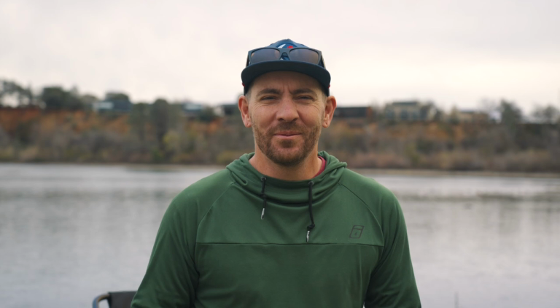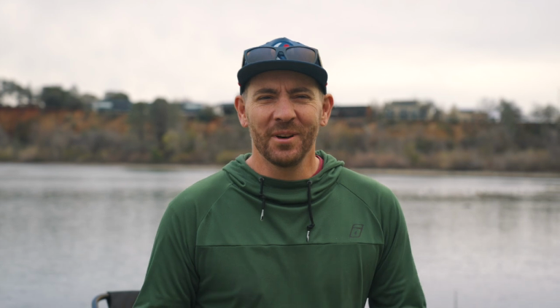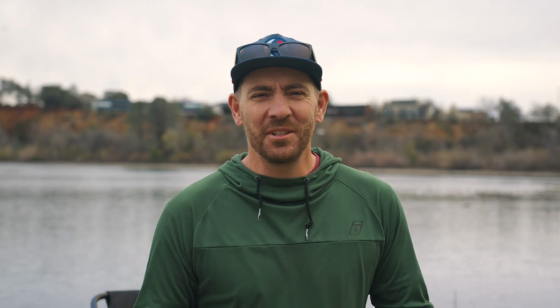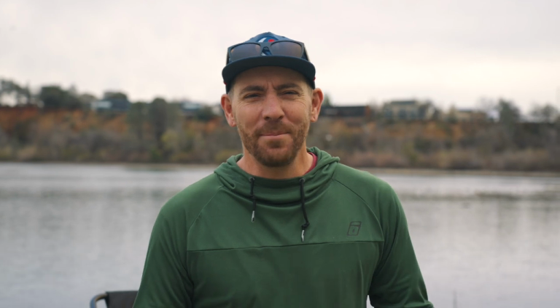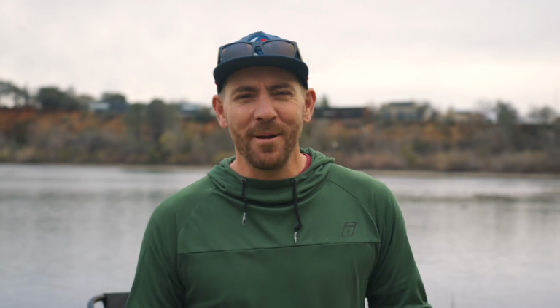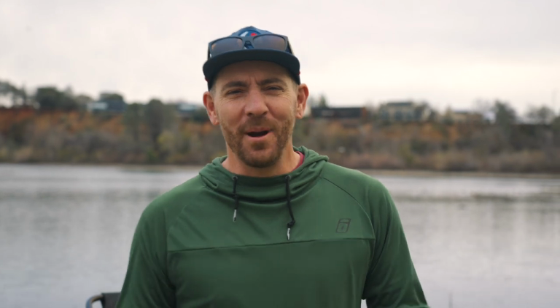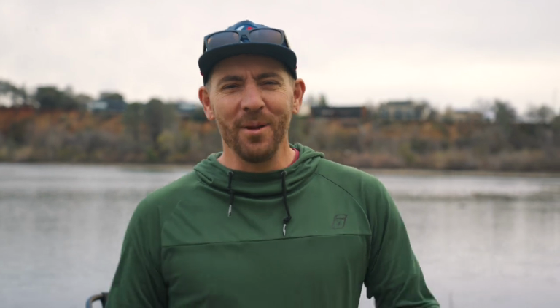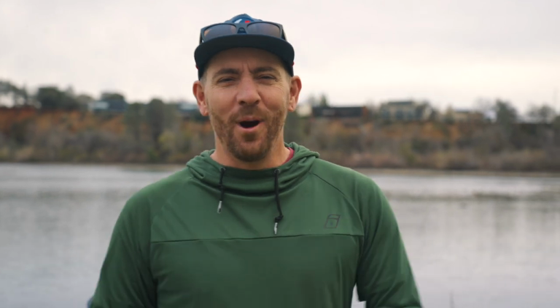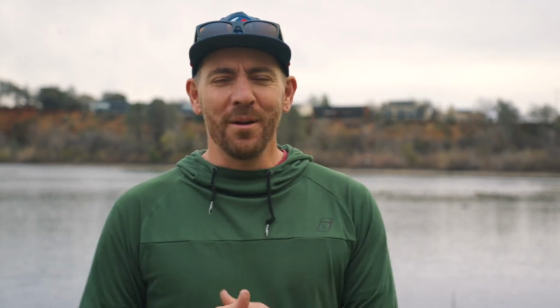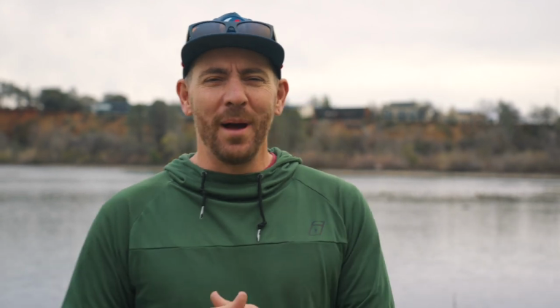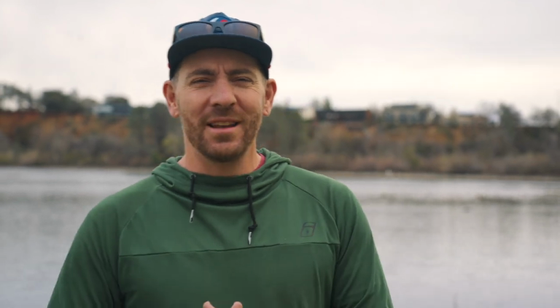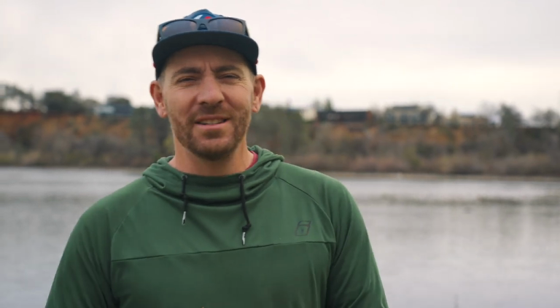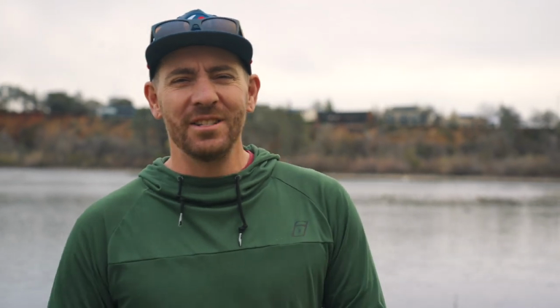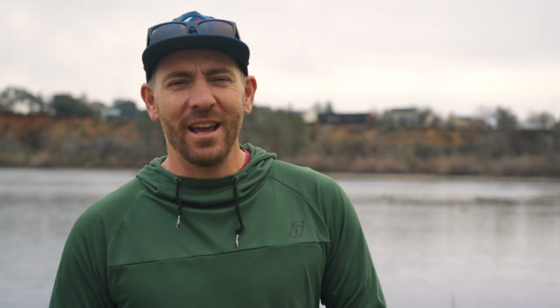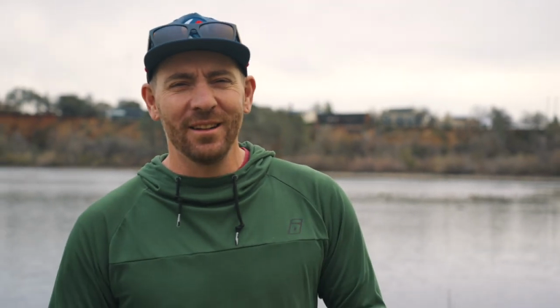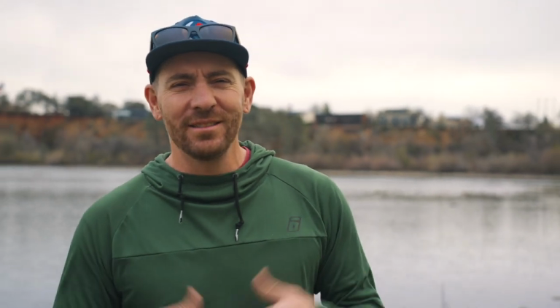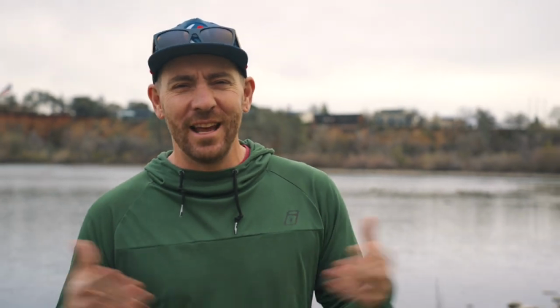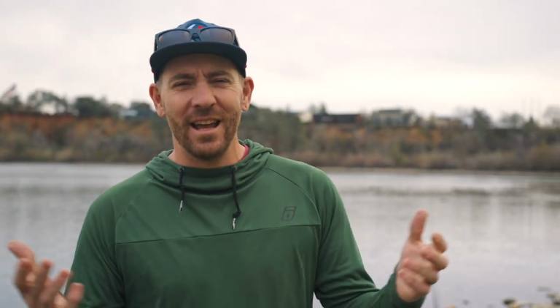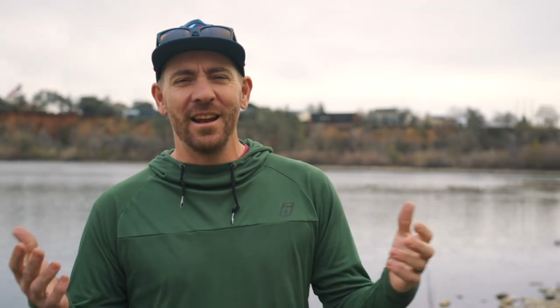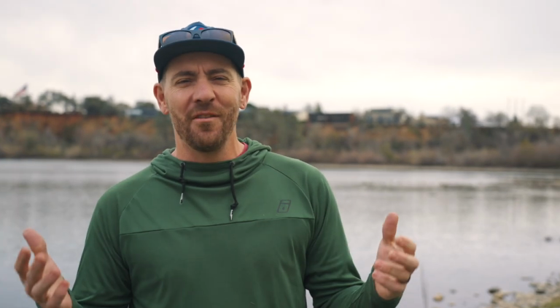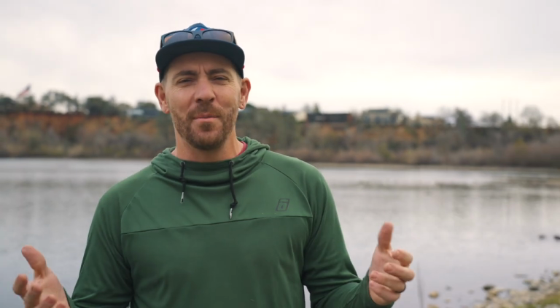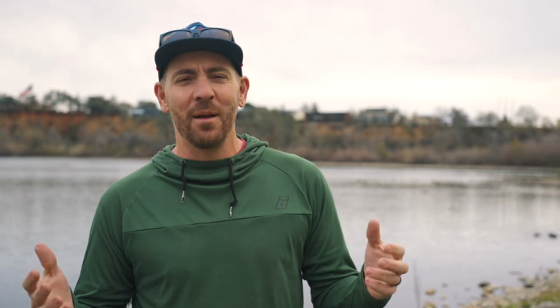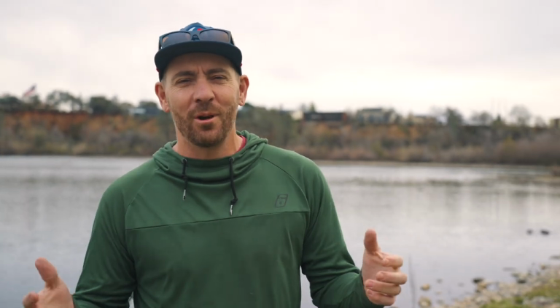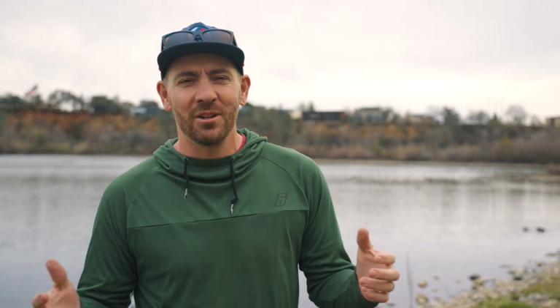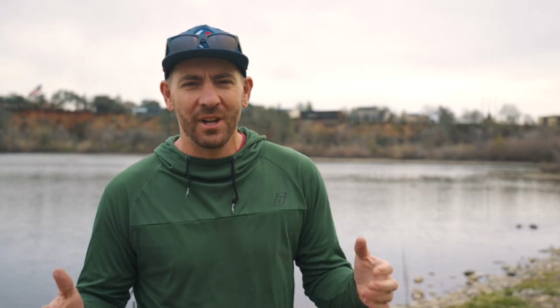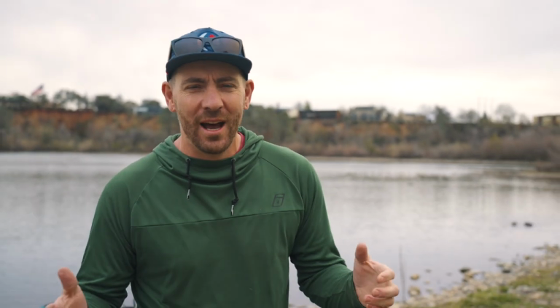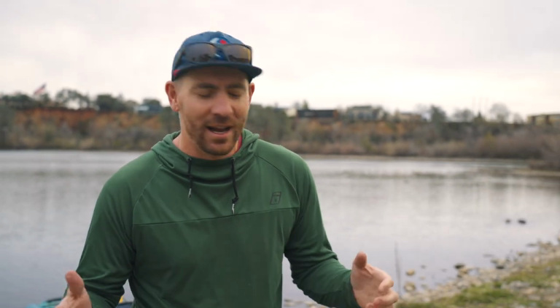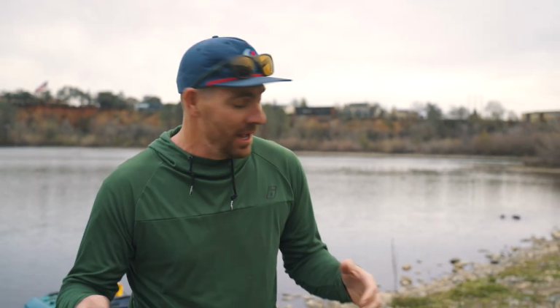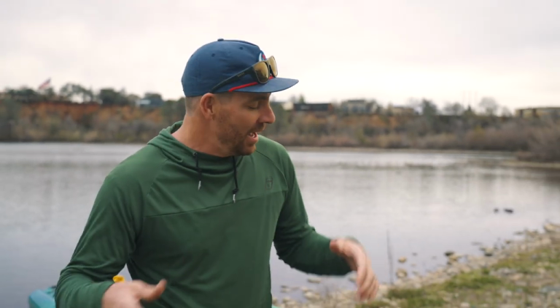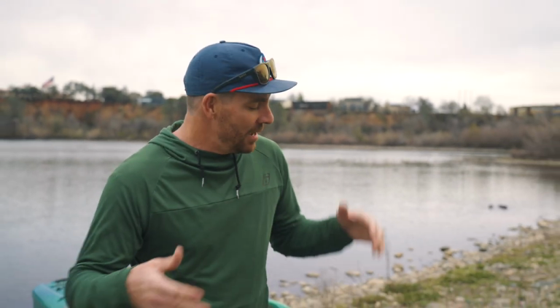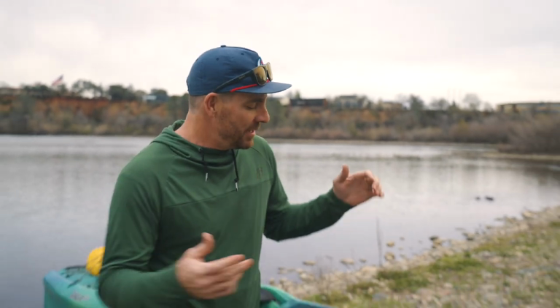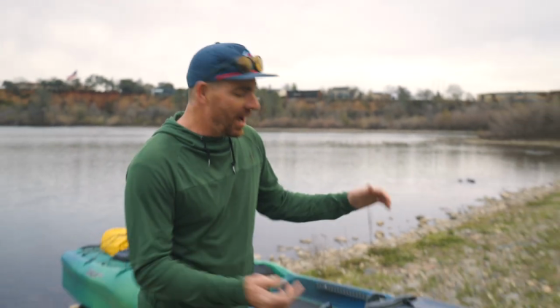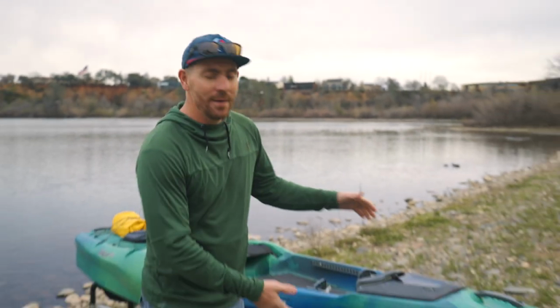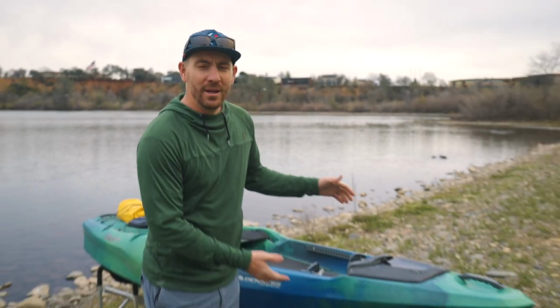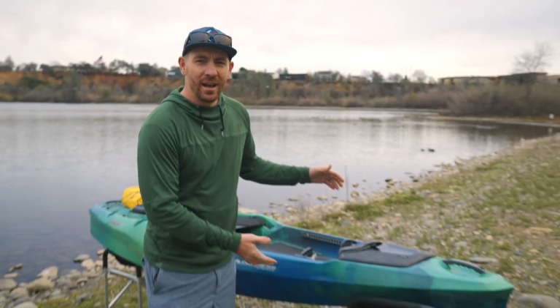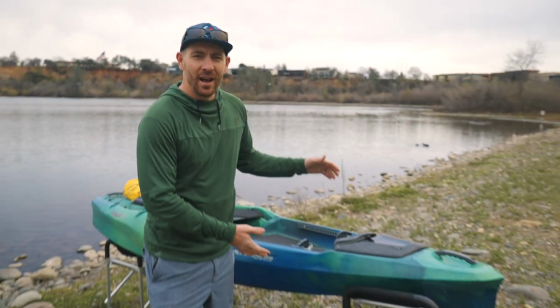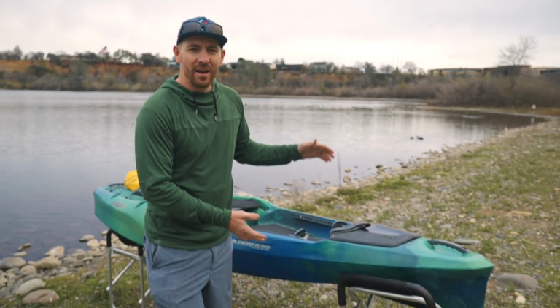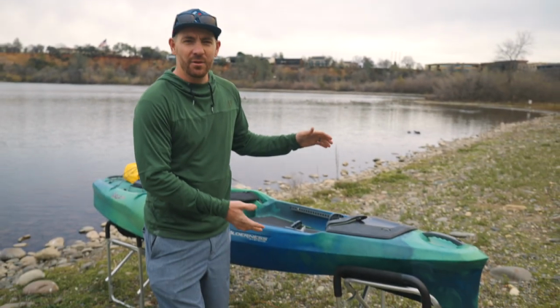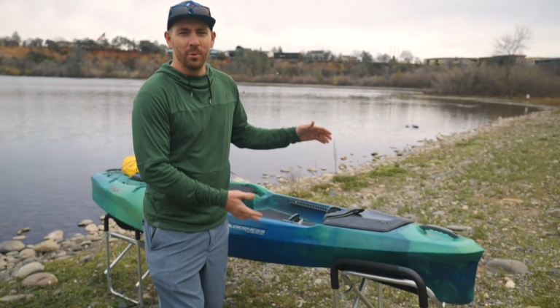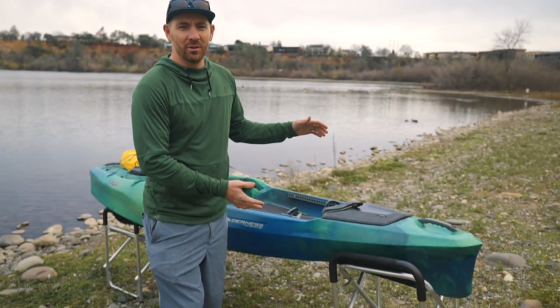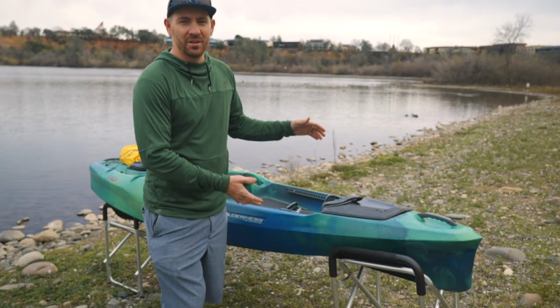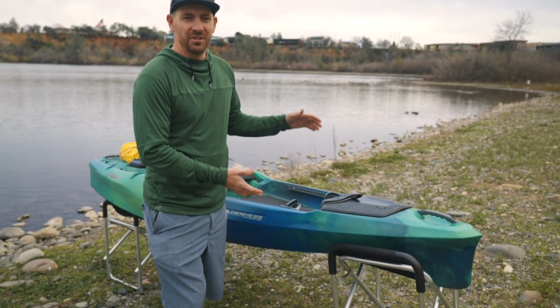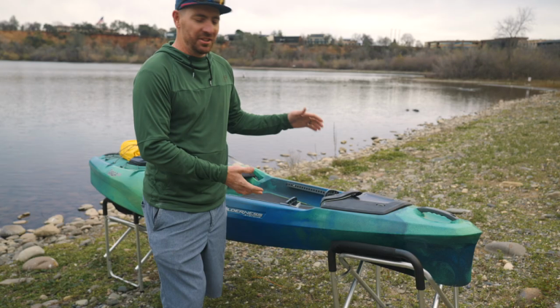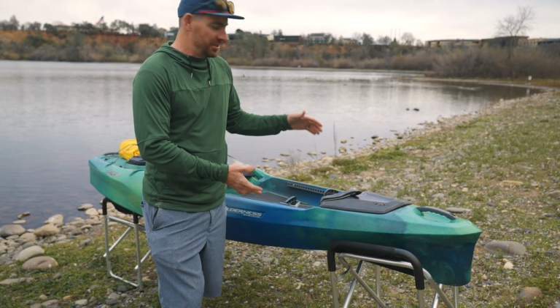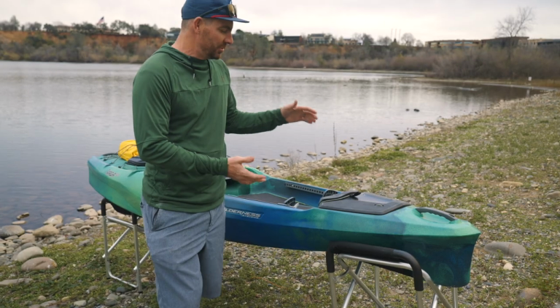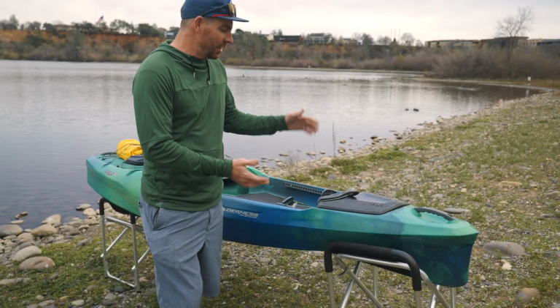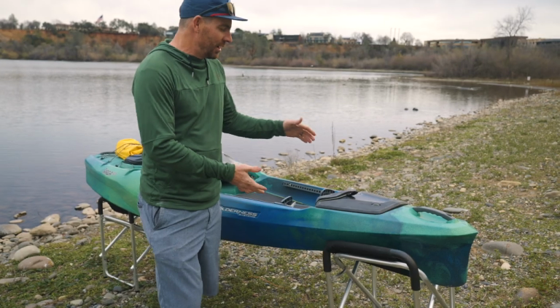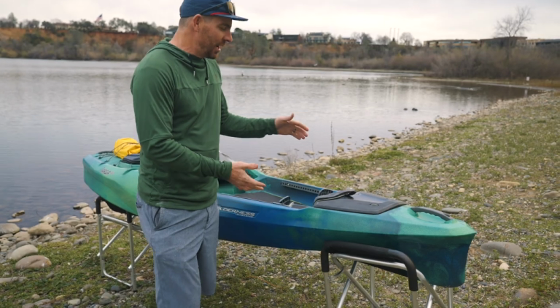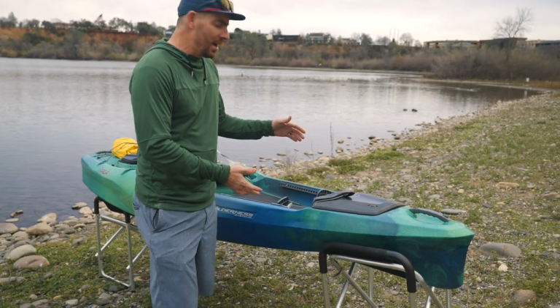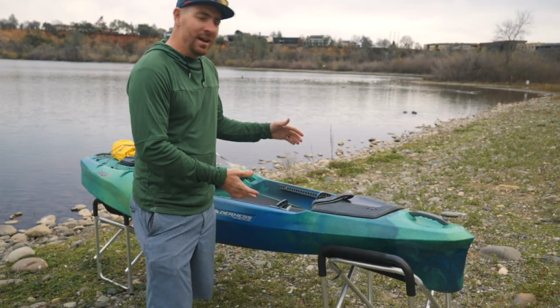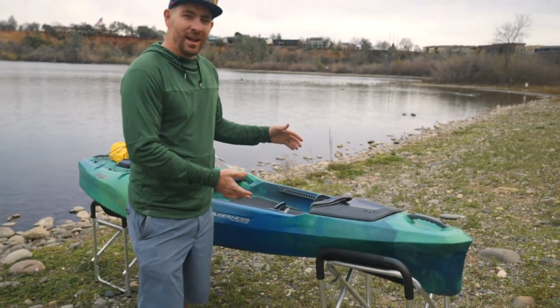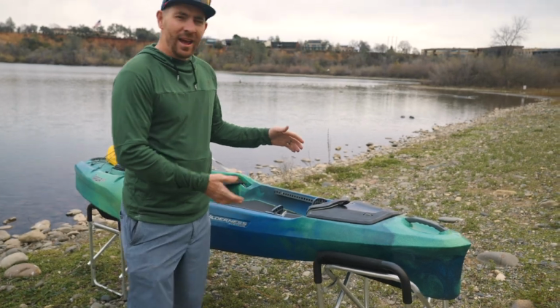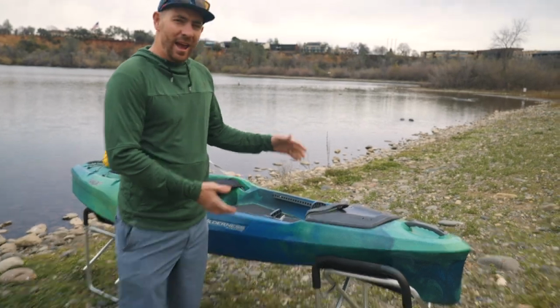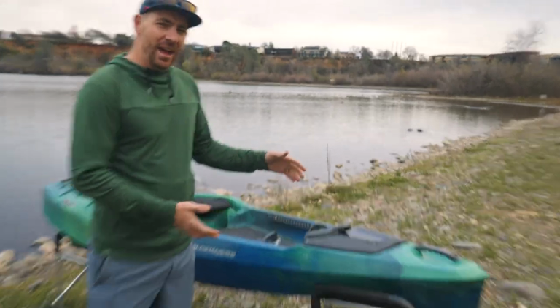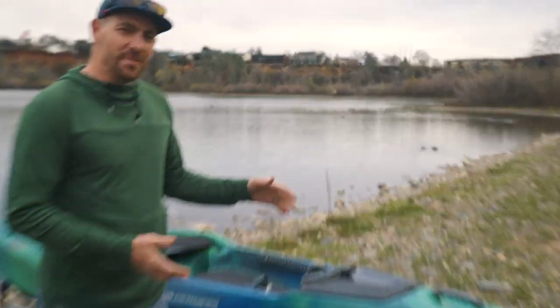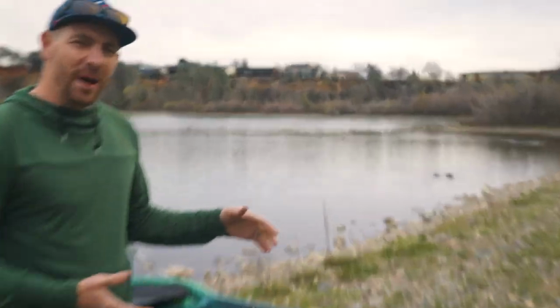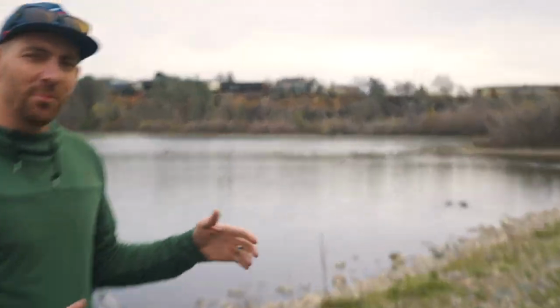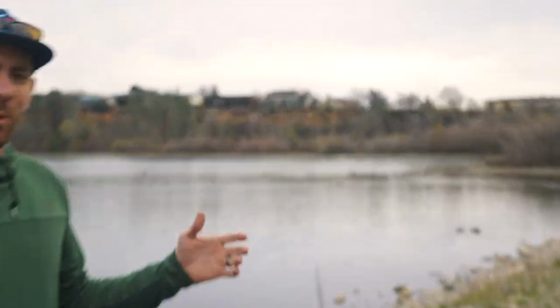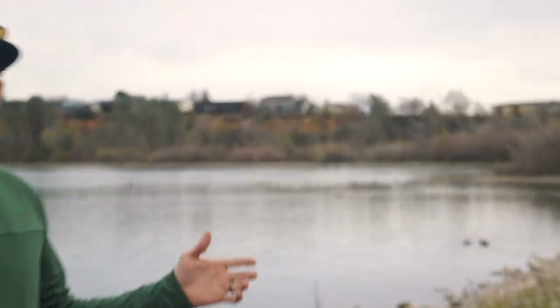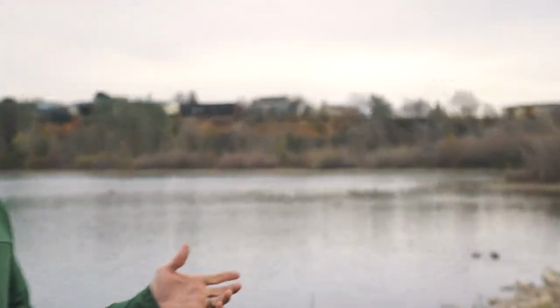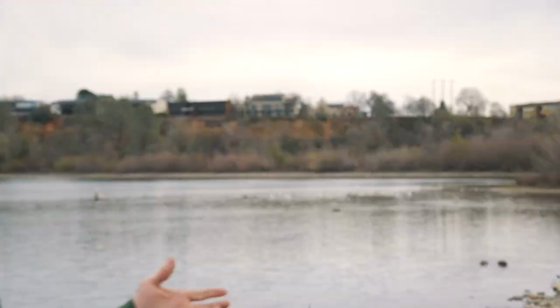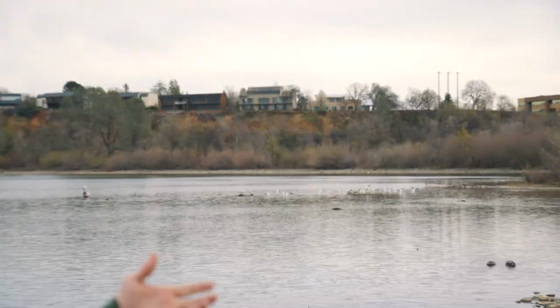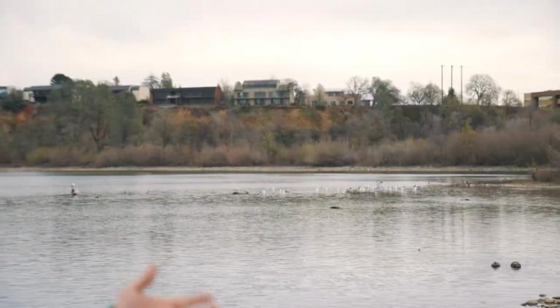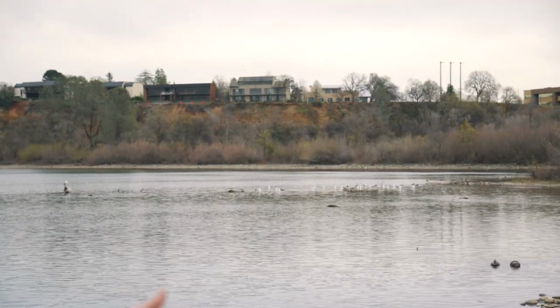What's up everybody? Welcome back to the channel. Dan here from Headwaters Kayak, and behind me I have the Wilderness Systems Targa and about 1,000 seagulls.